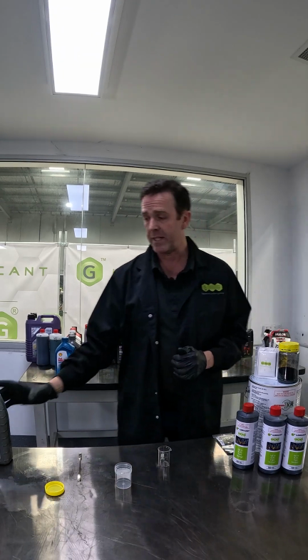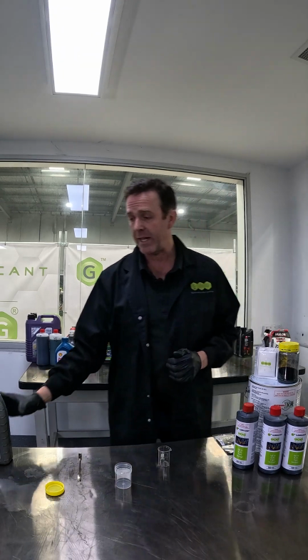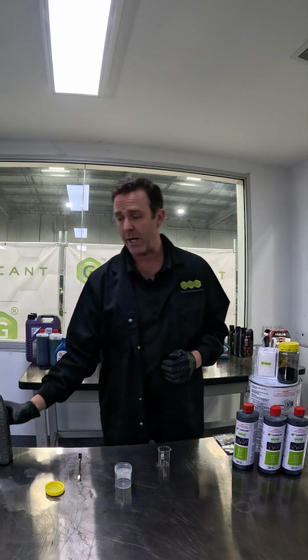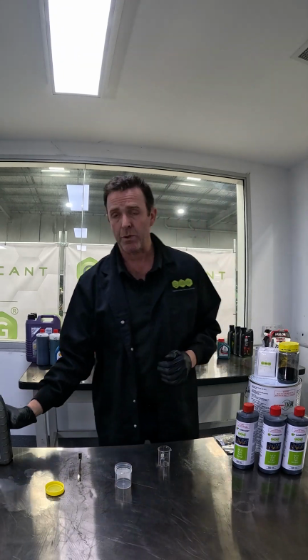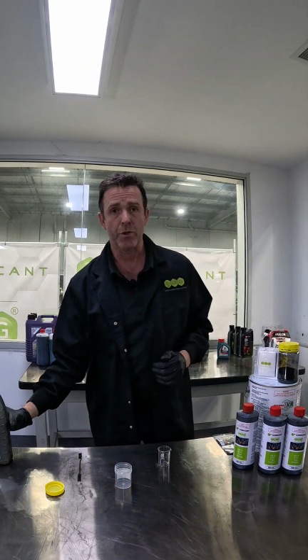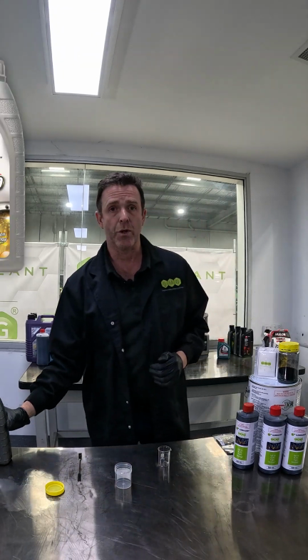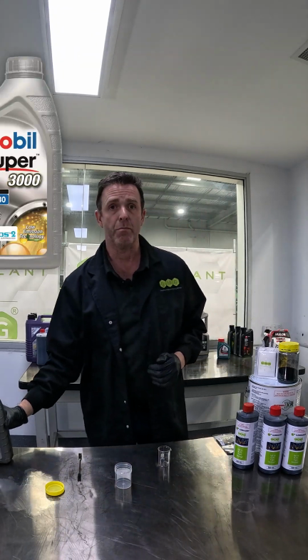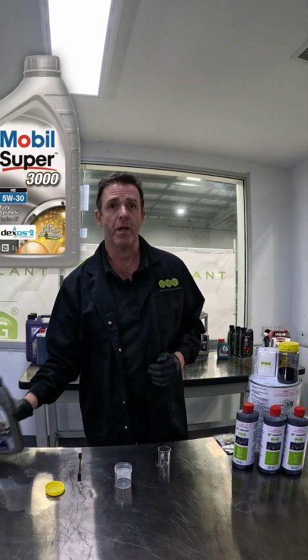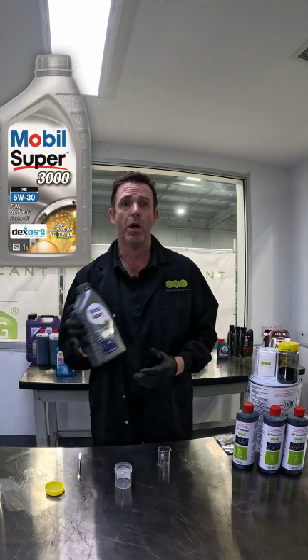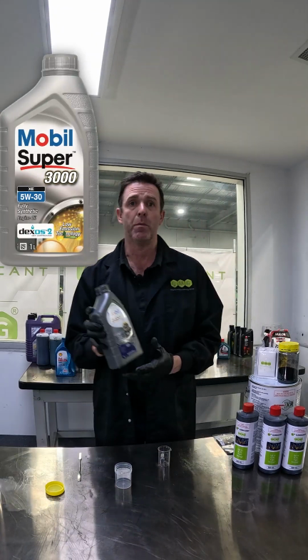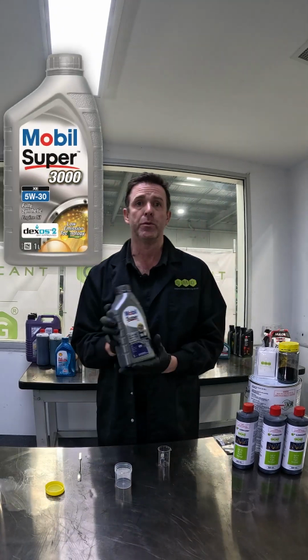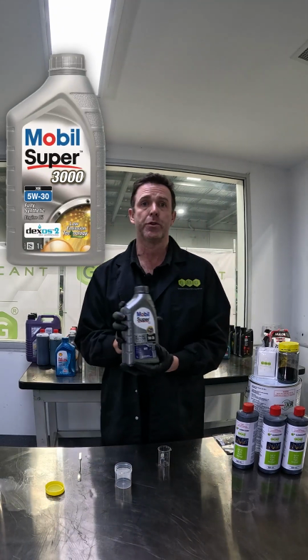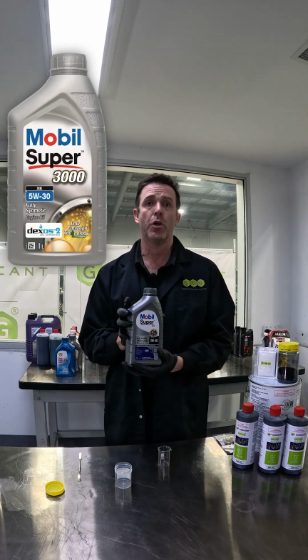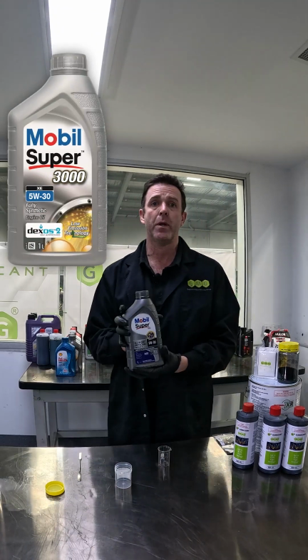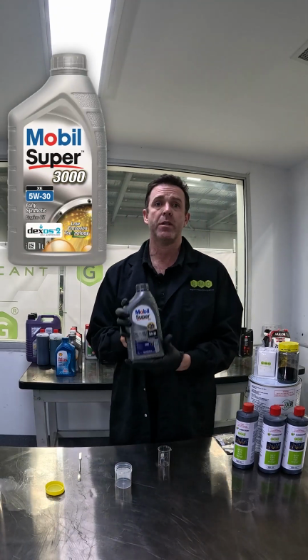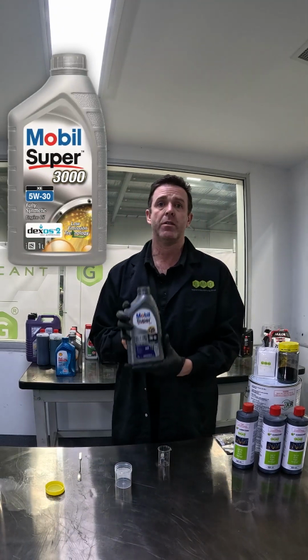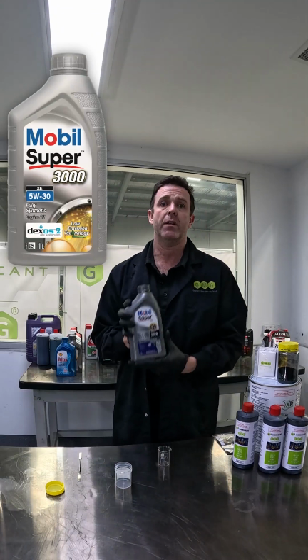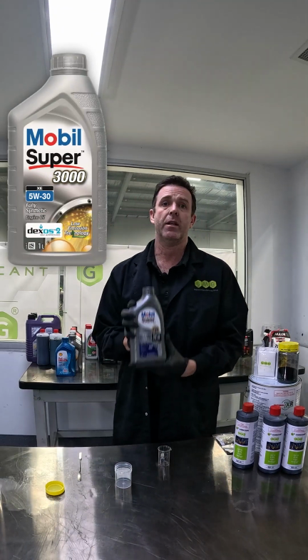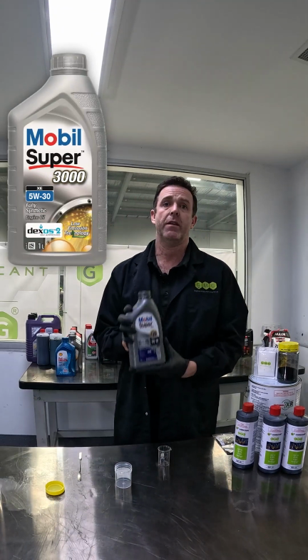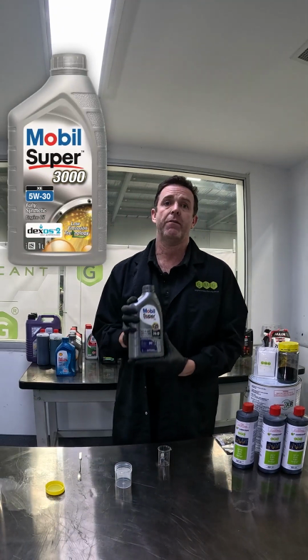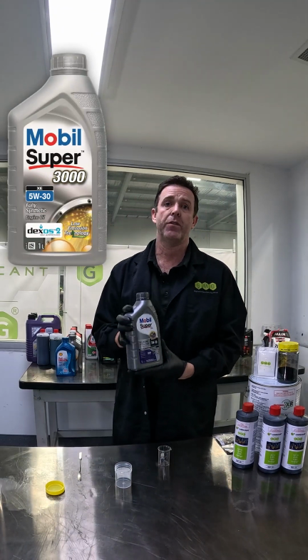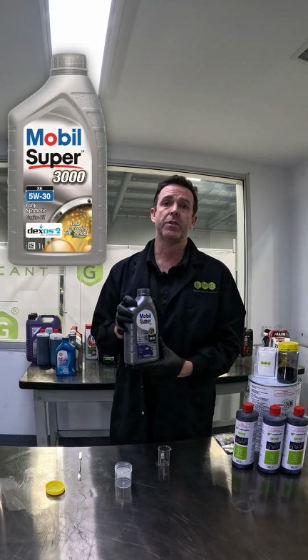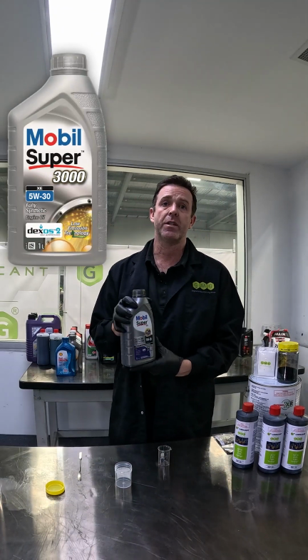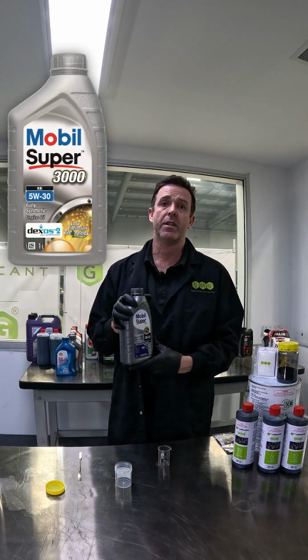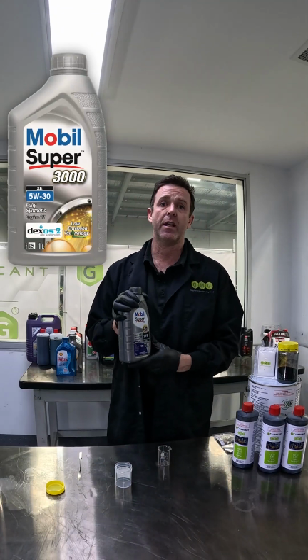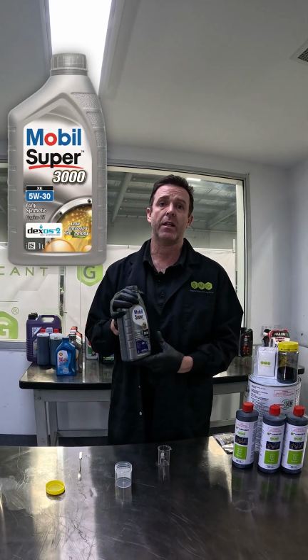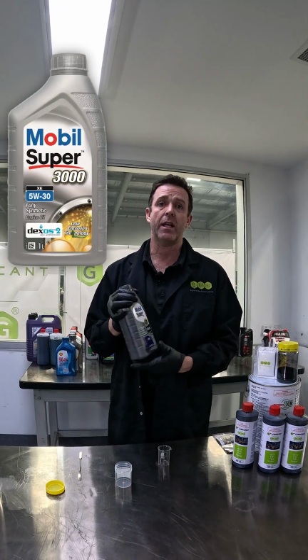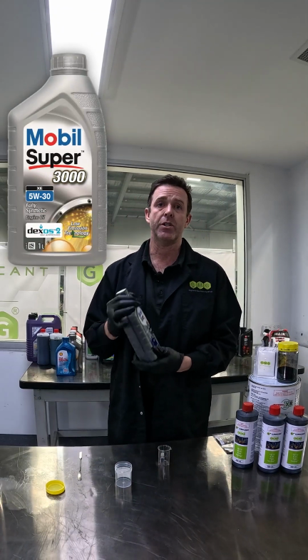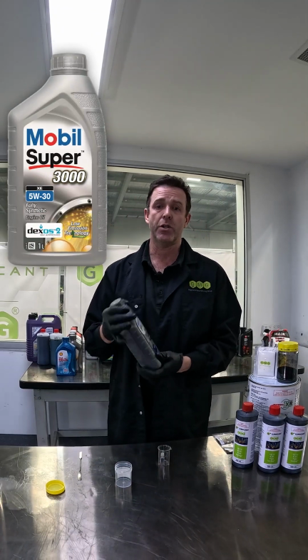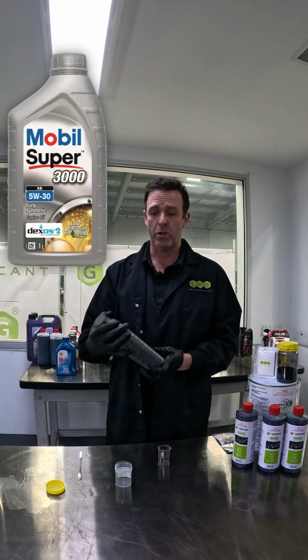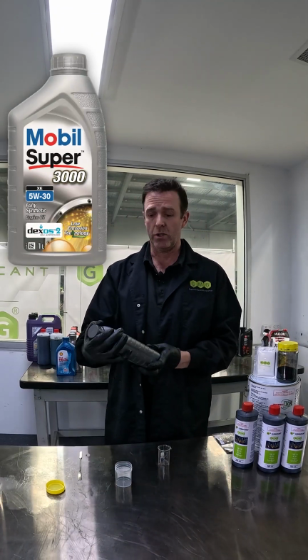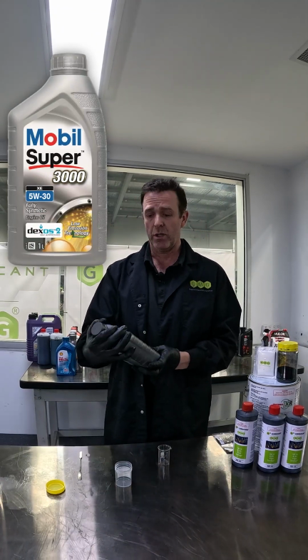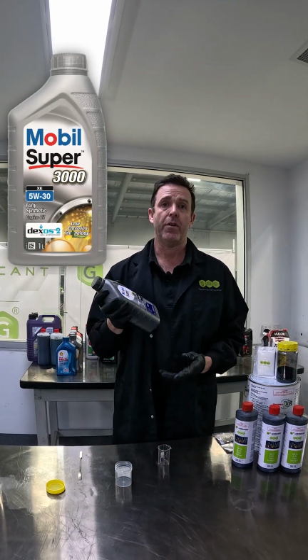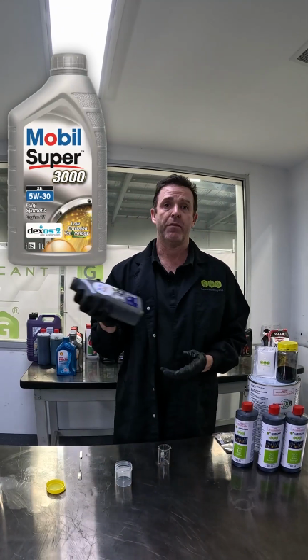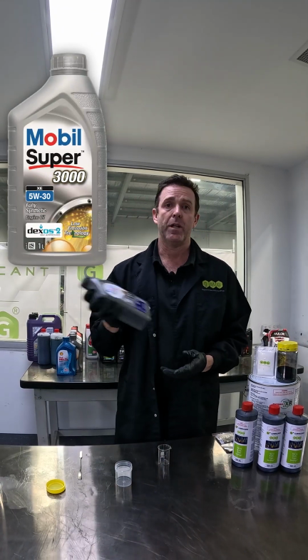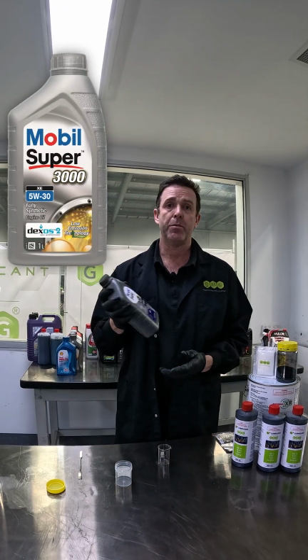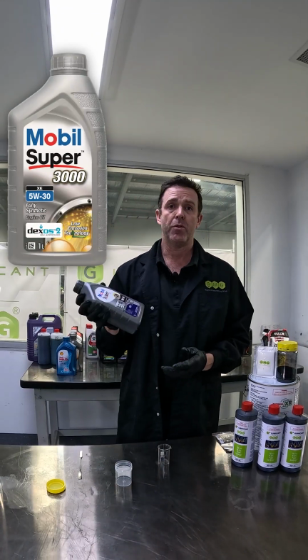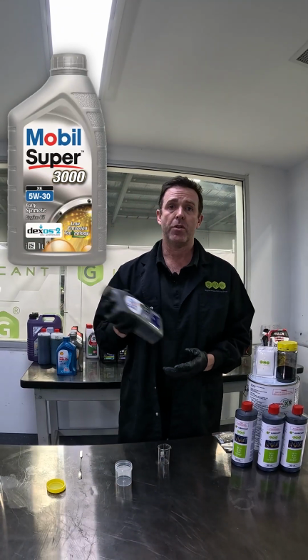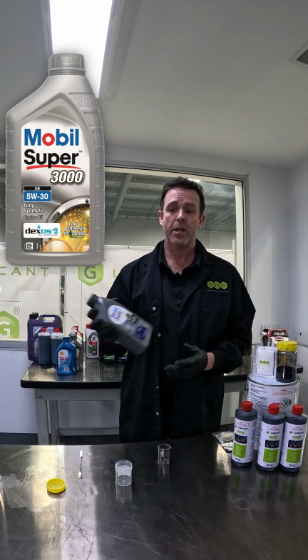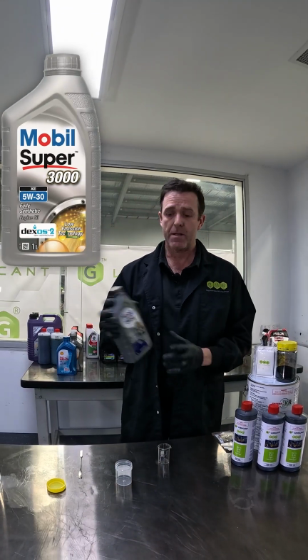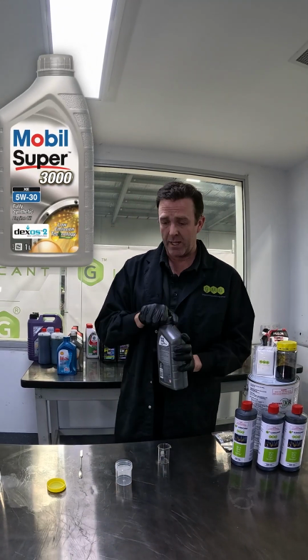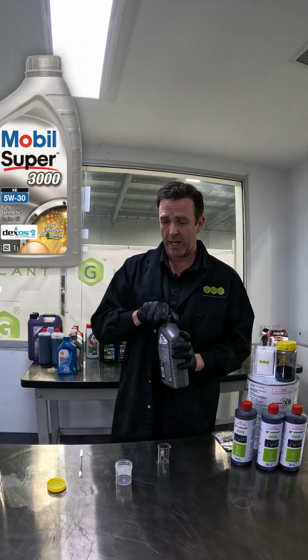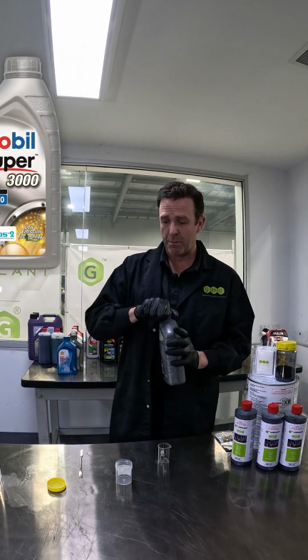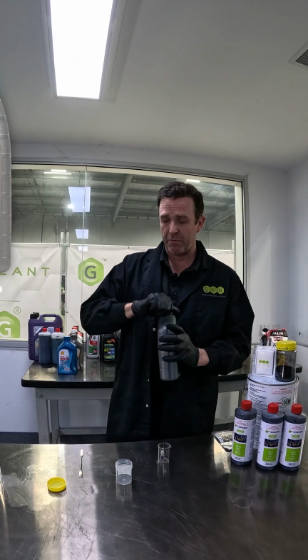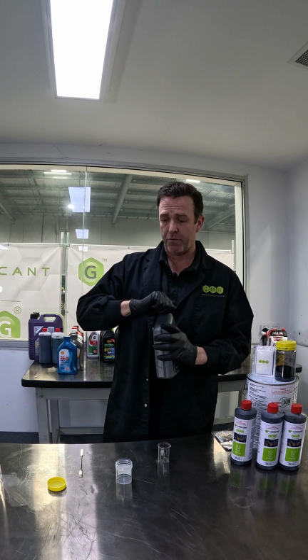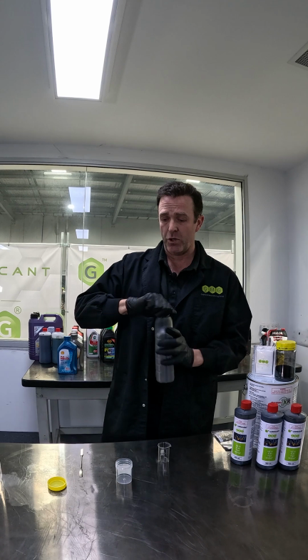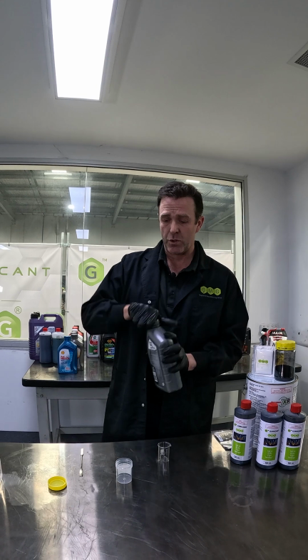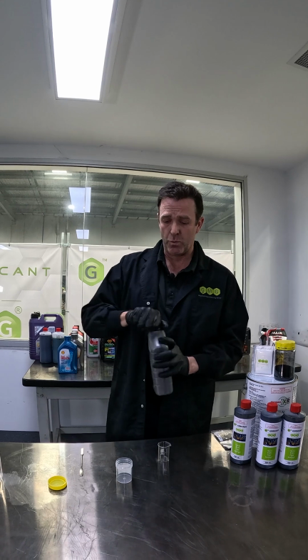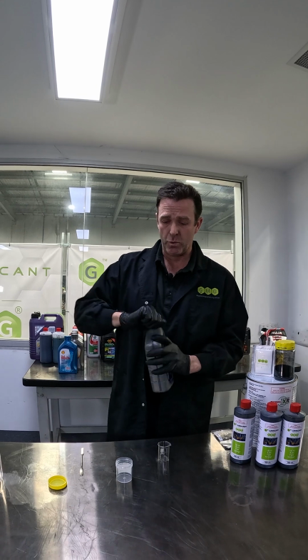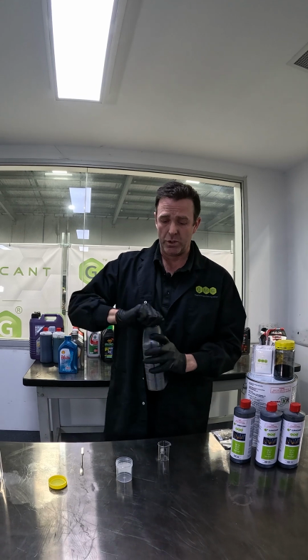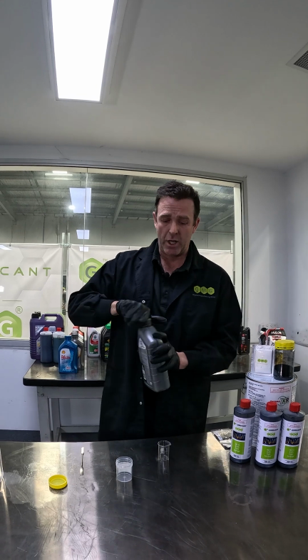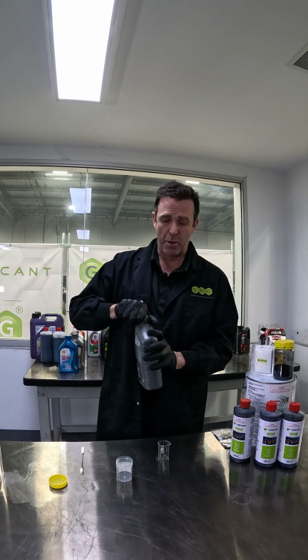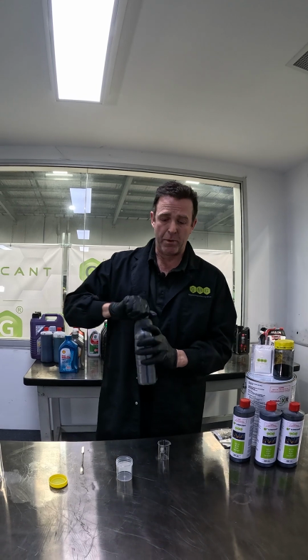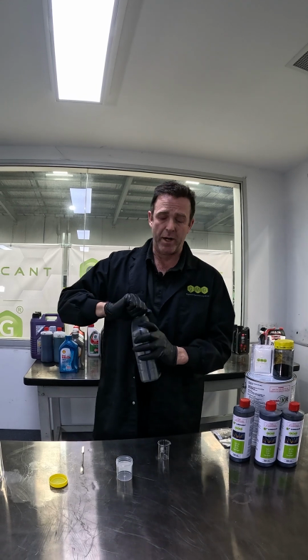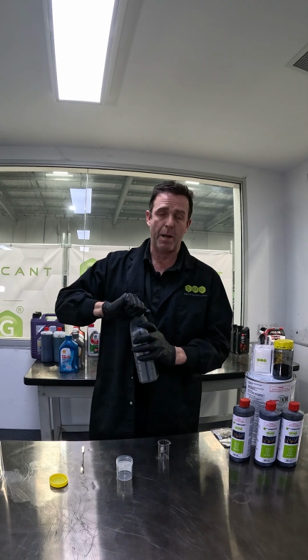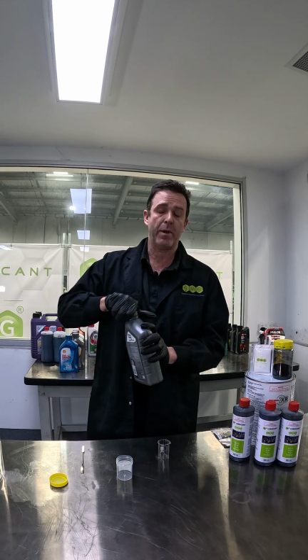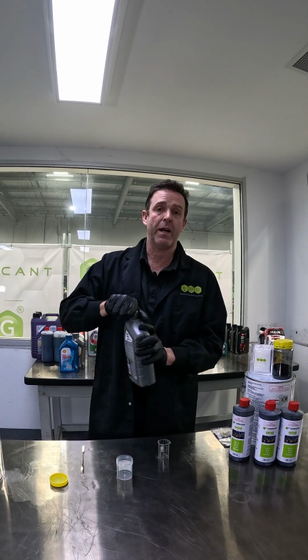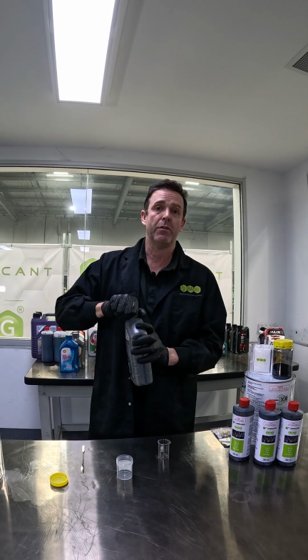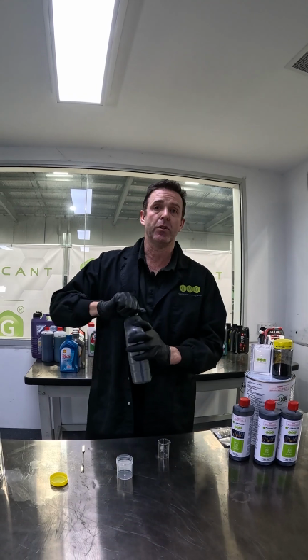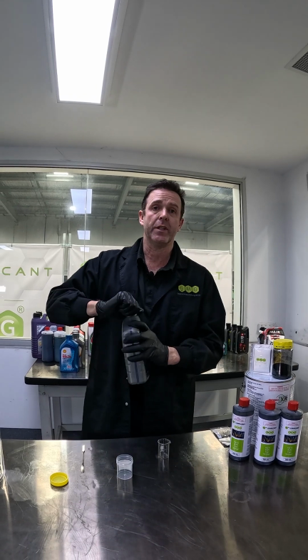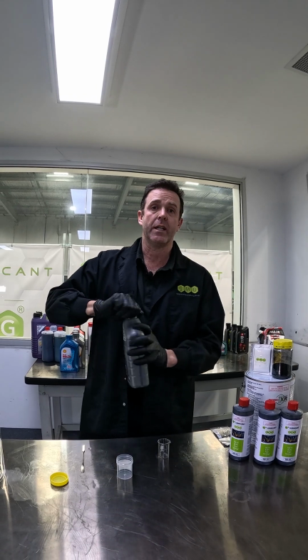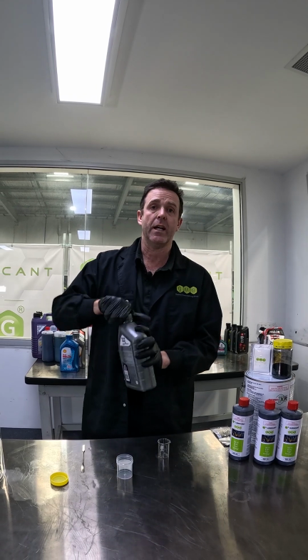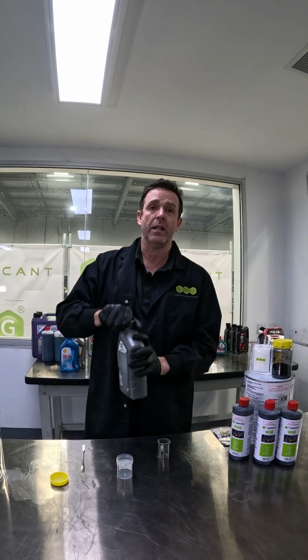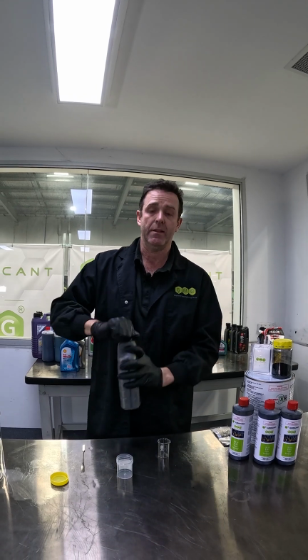But today we're doing Mobil Super, fully synthetic engine oil, 5W30. First we'll open it up and have a look at the colour.